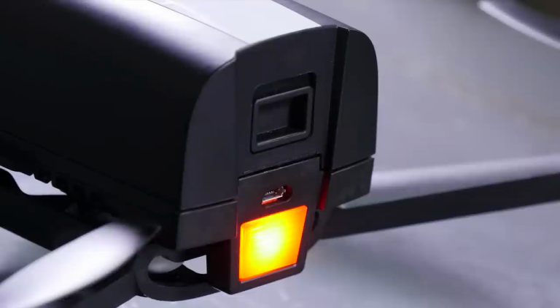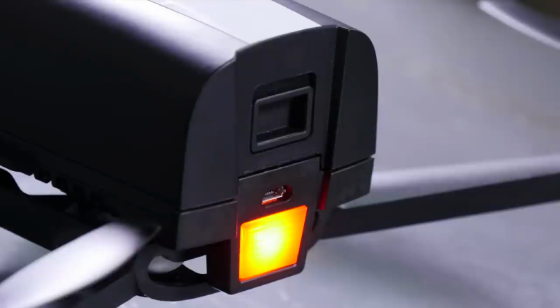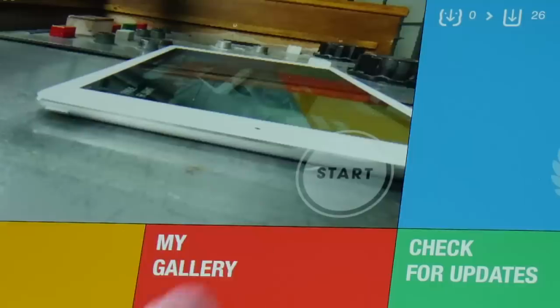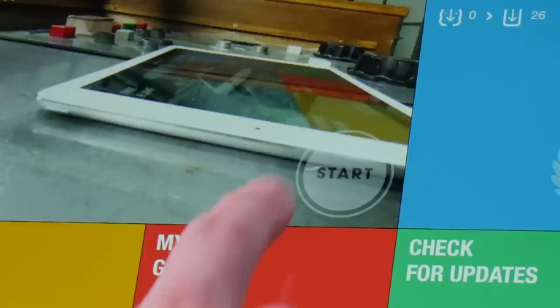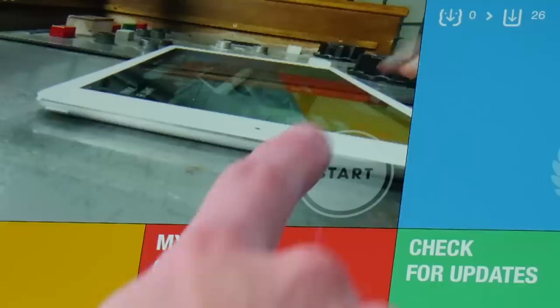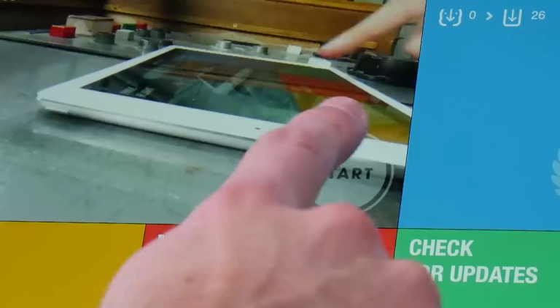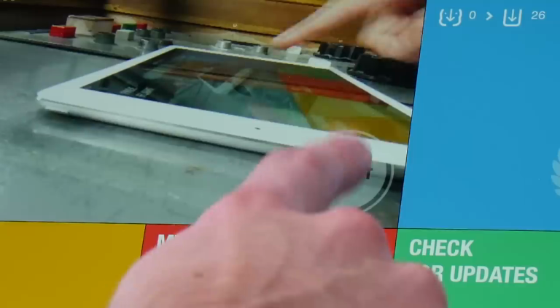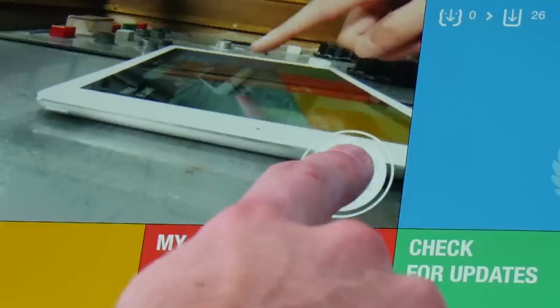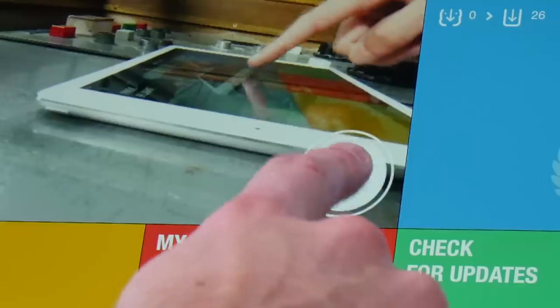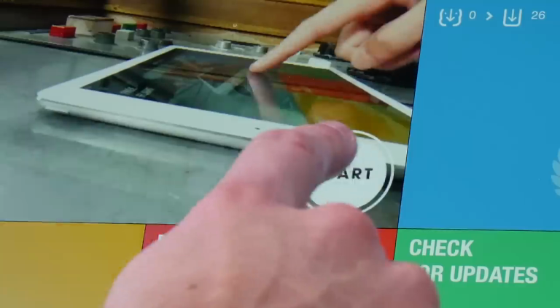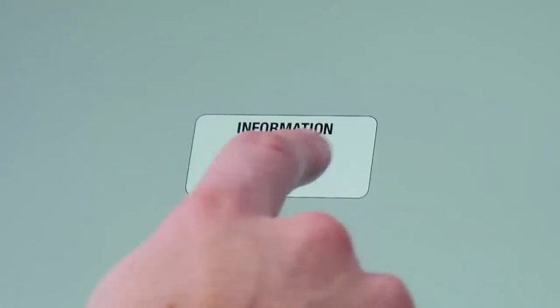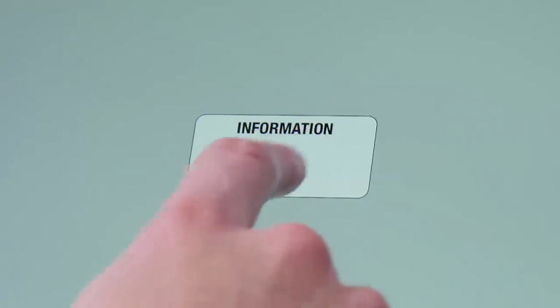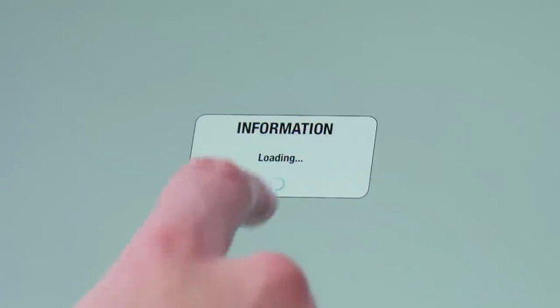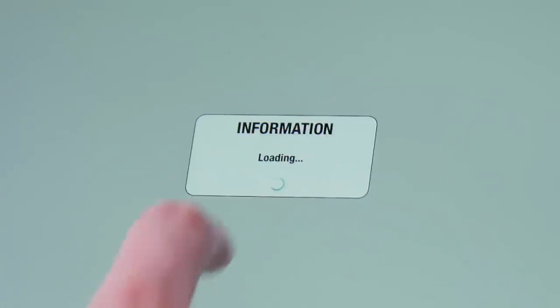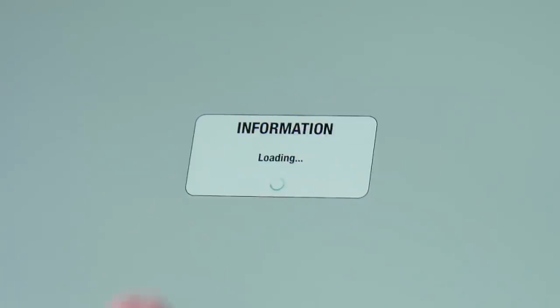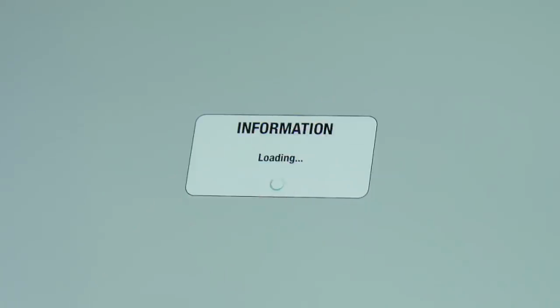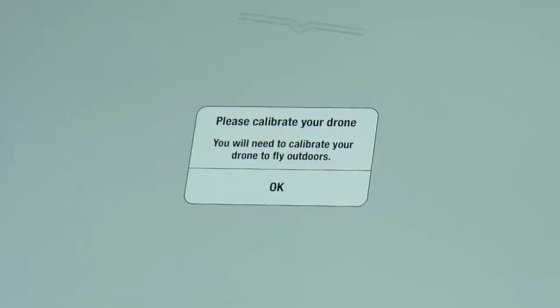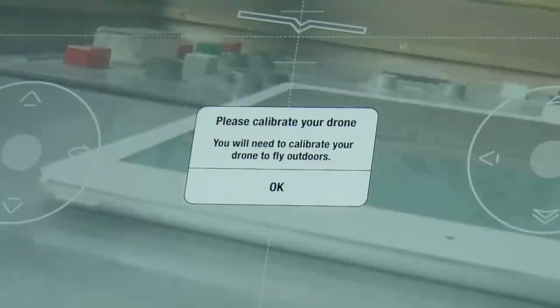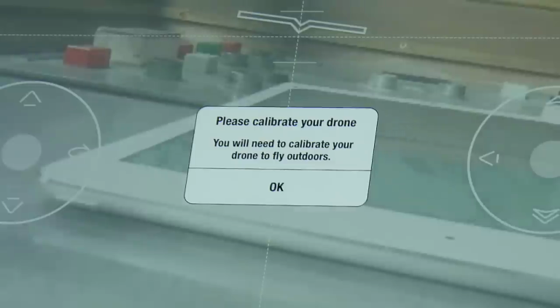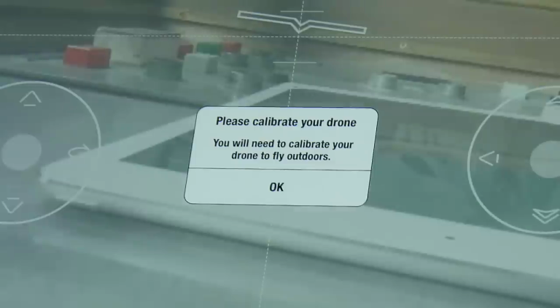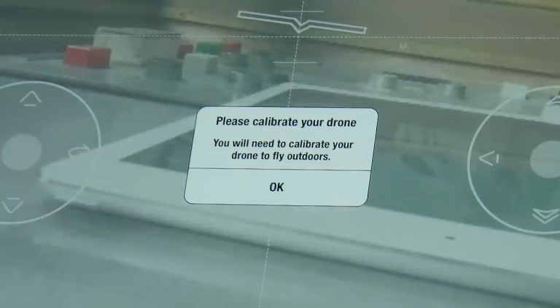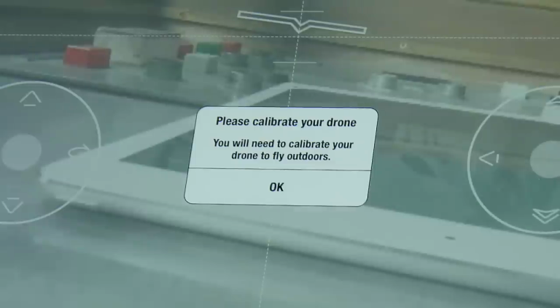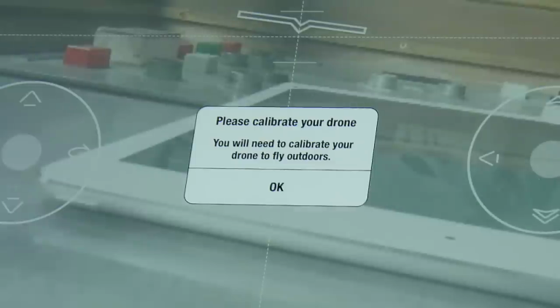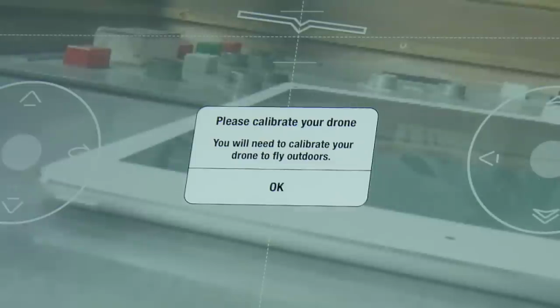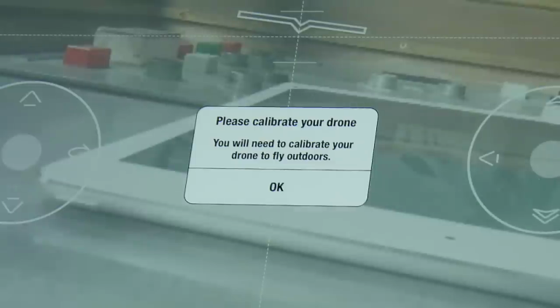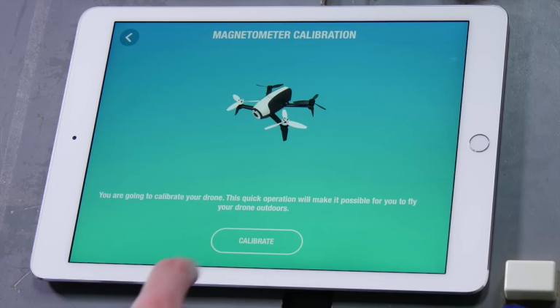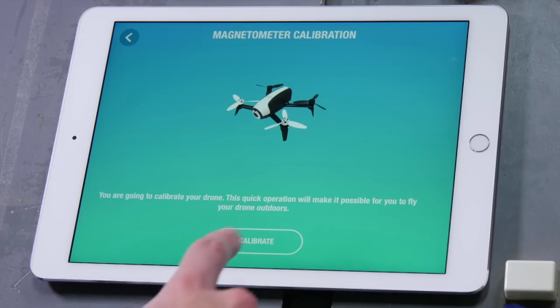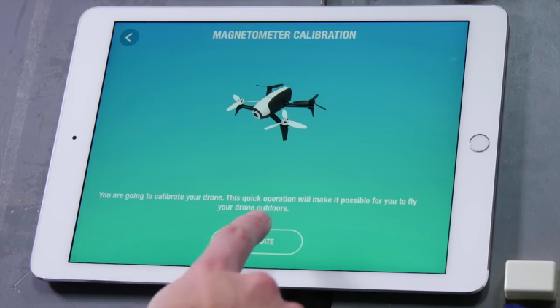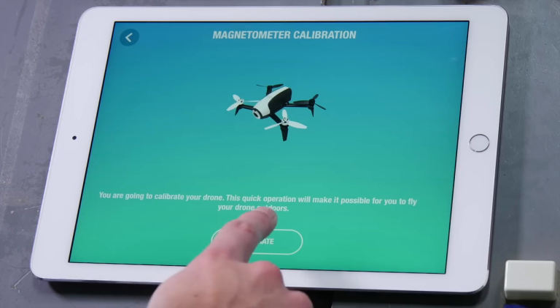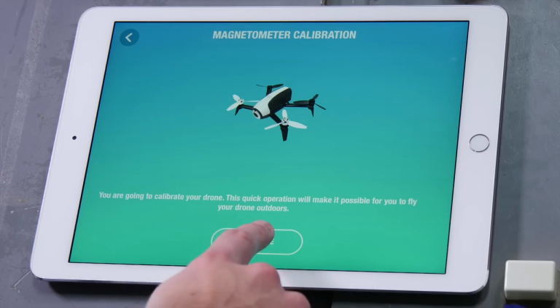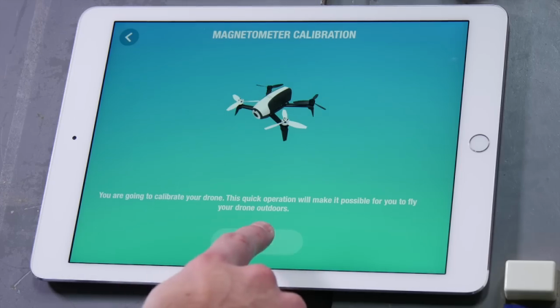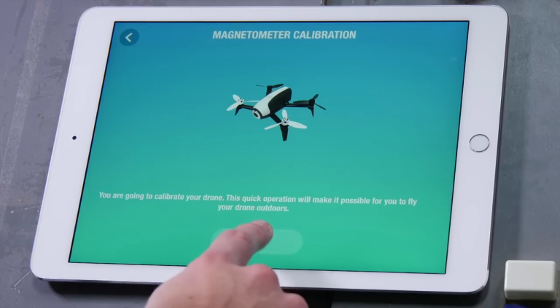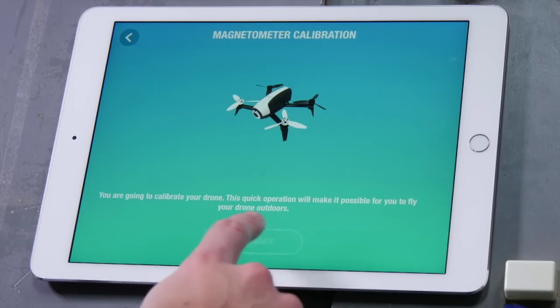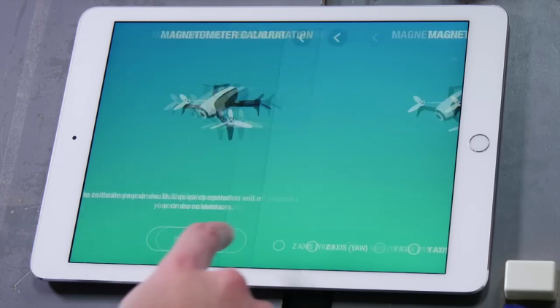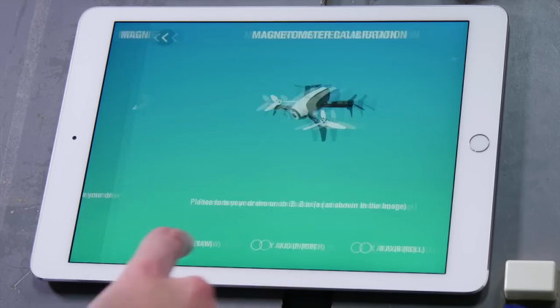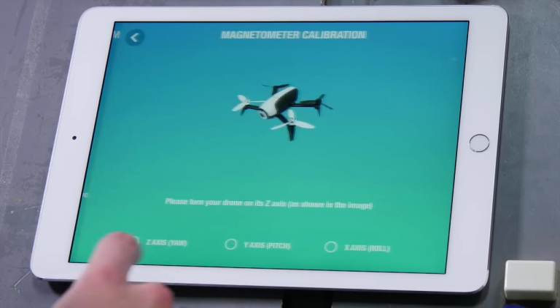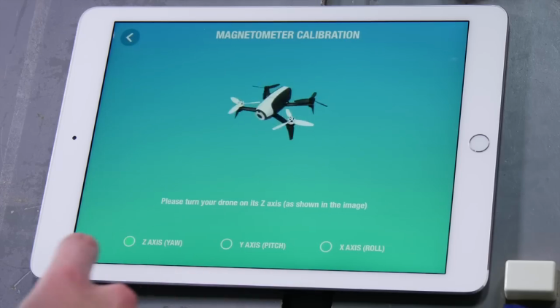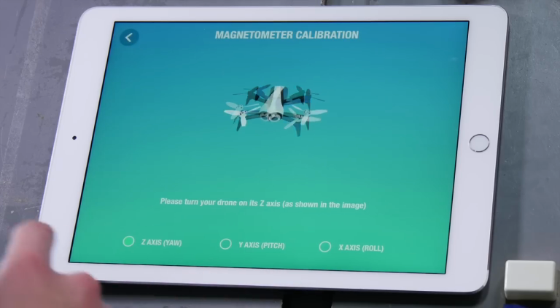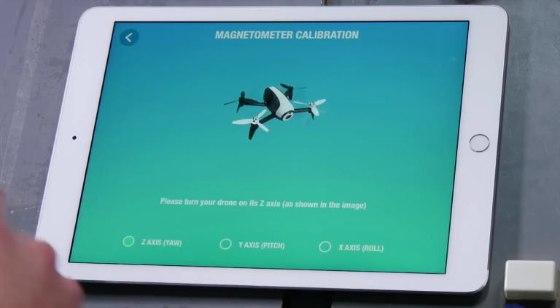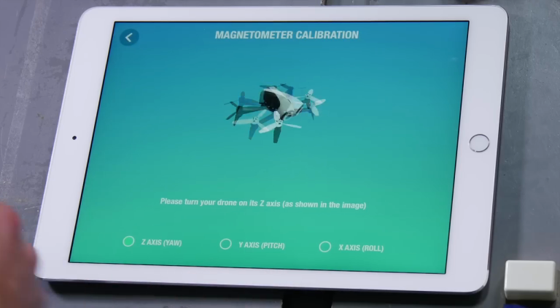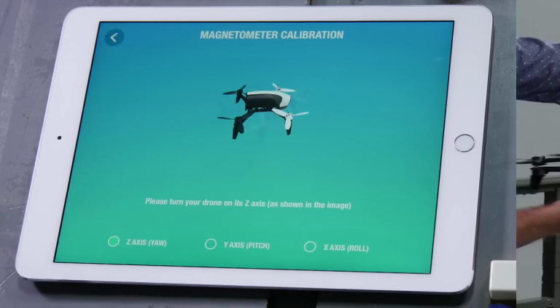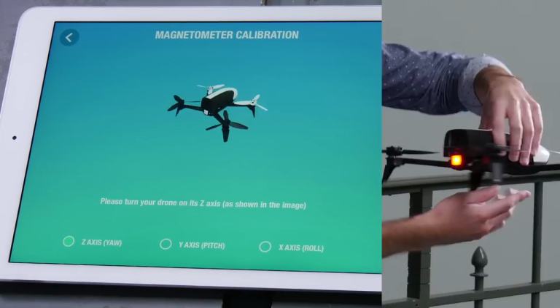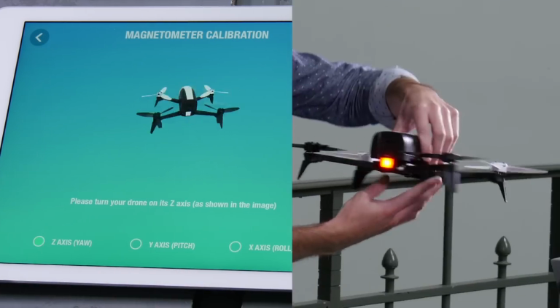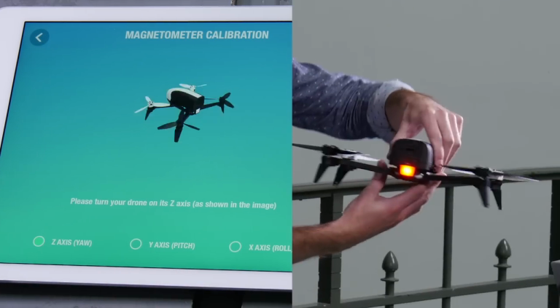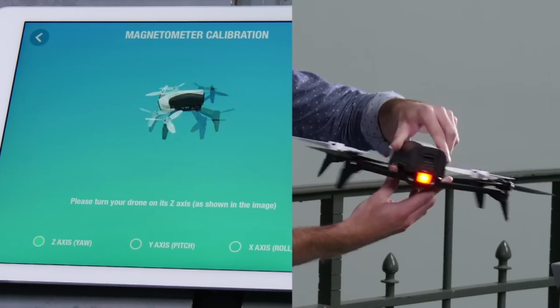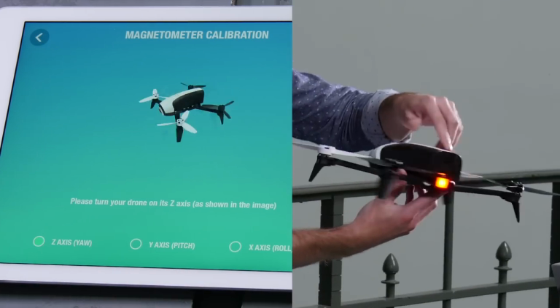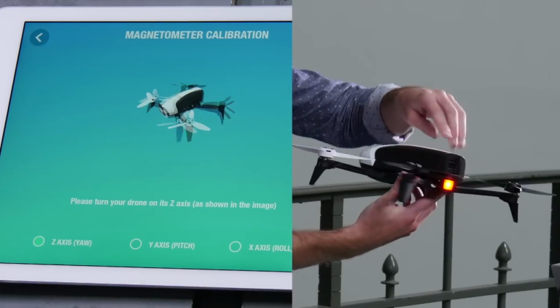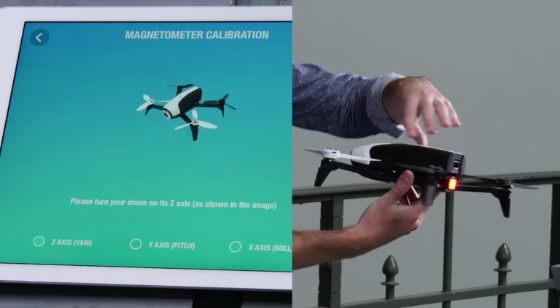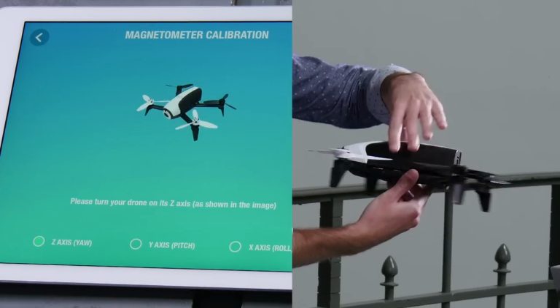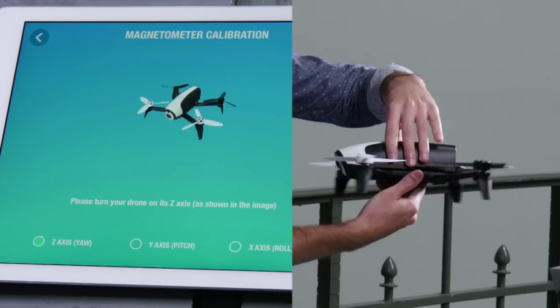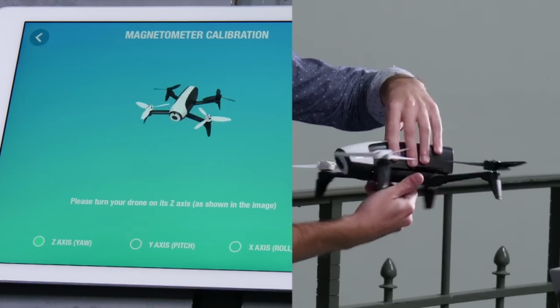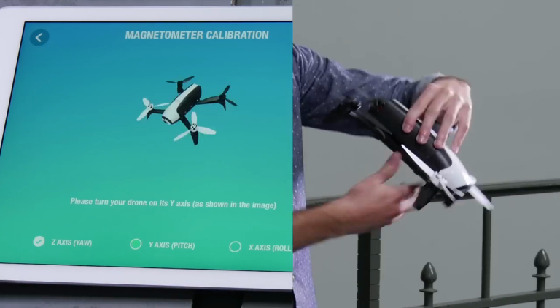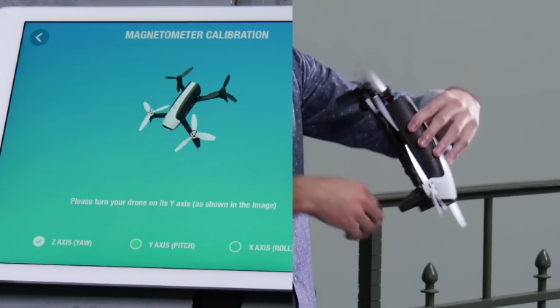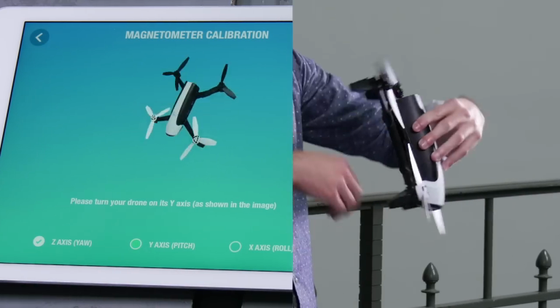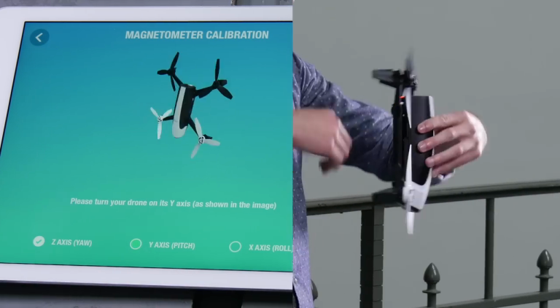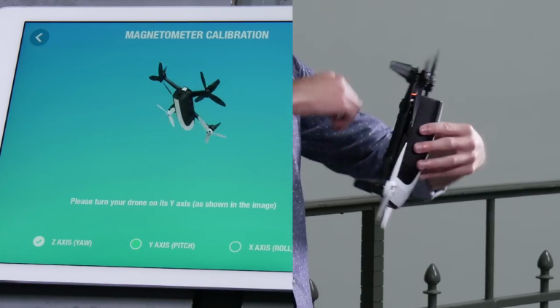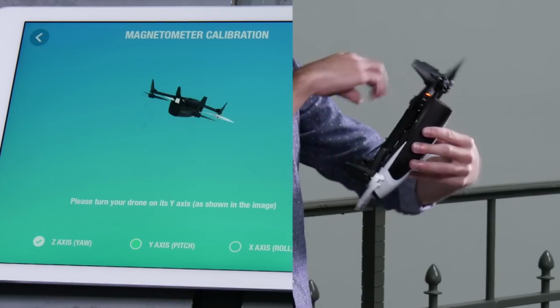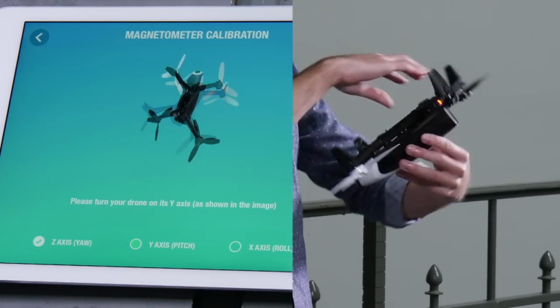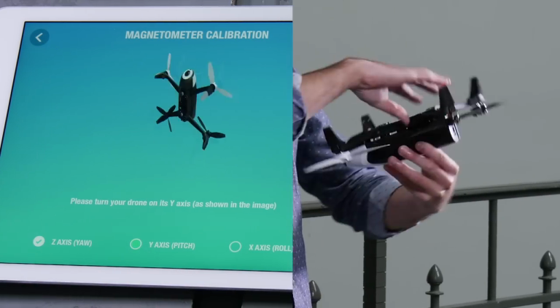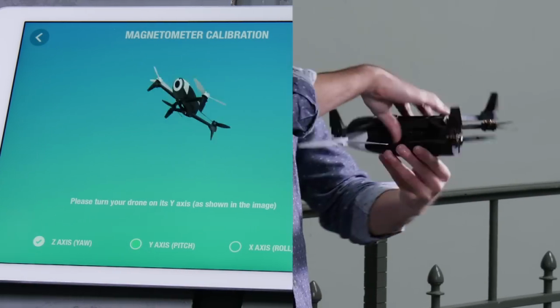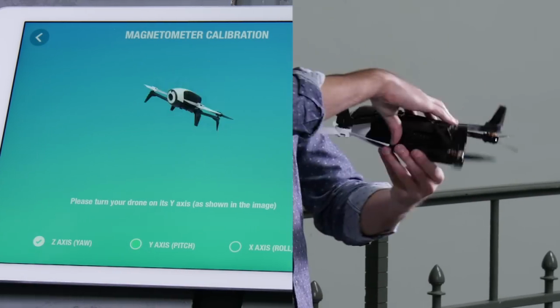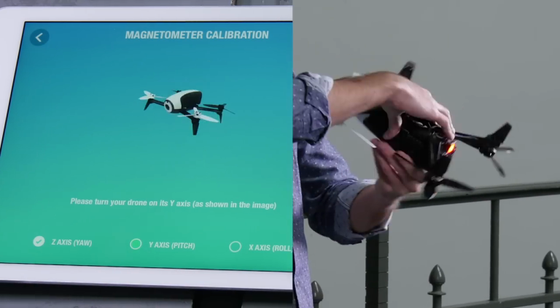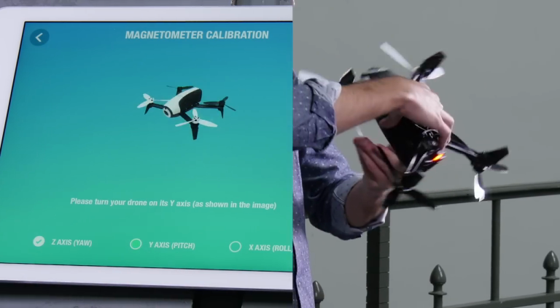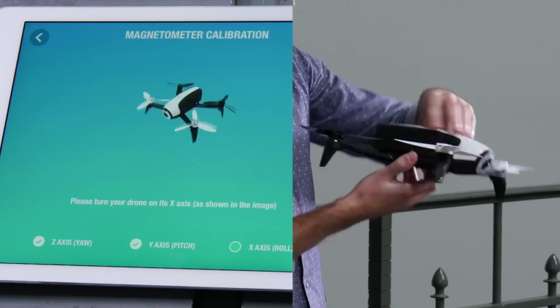You'll have to calibrate your drone's magnetometer before its first flight. To do so, reproduce the movements shown by the app.